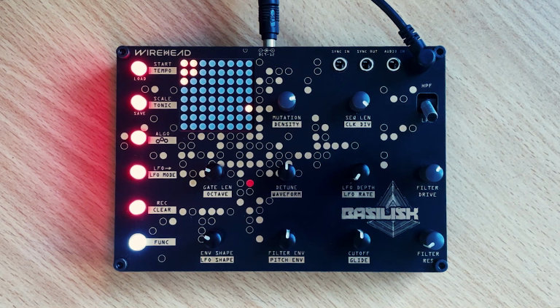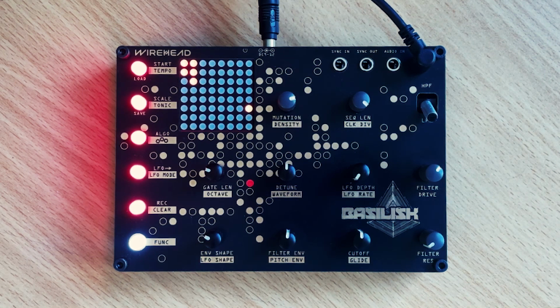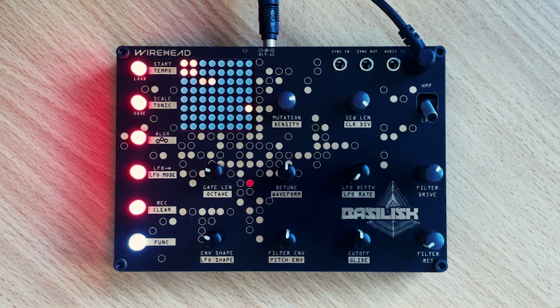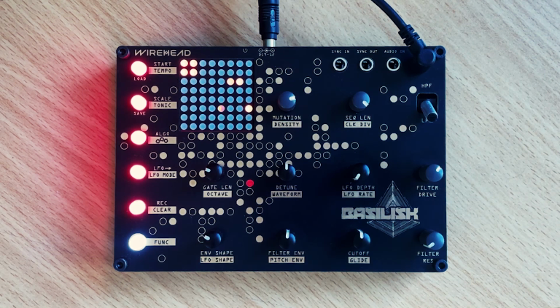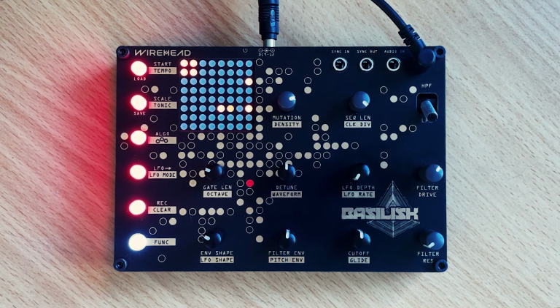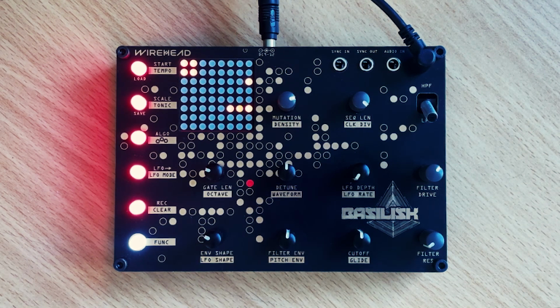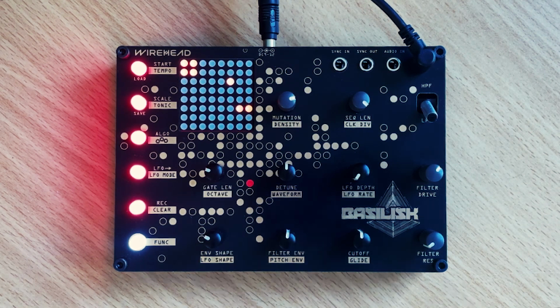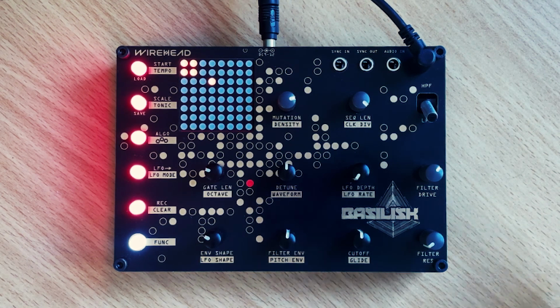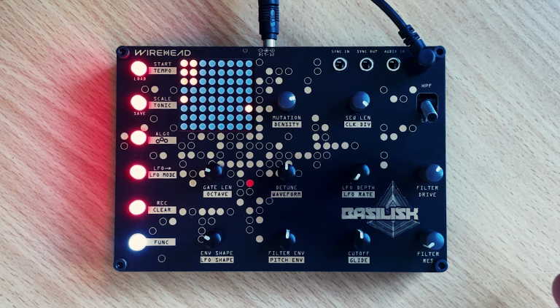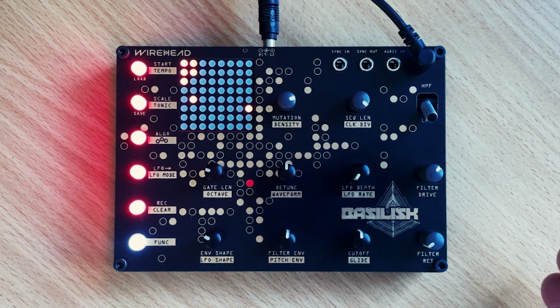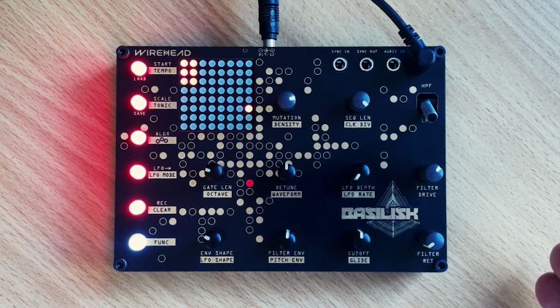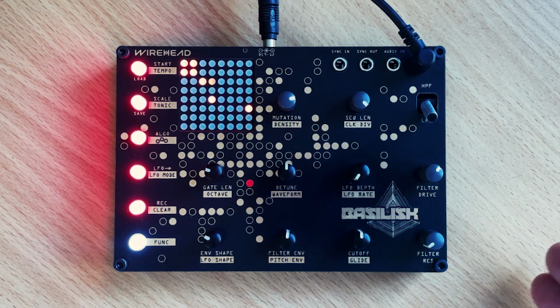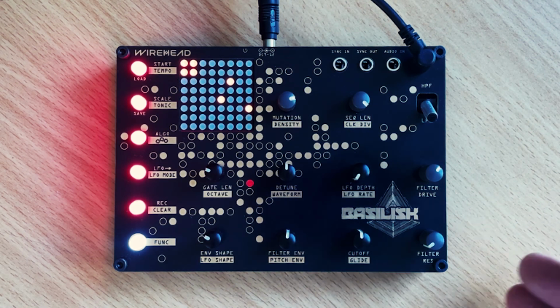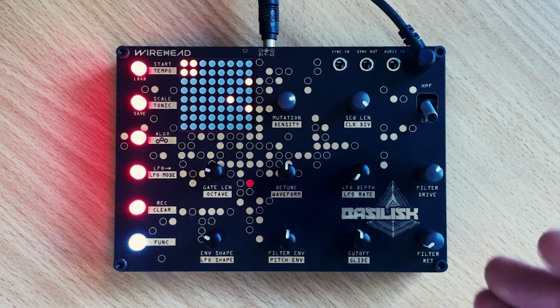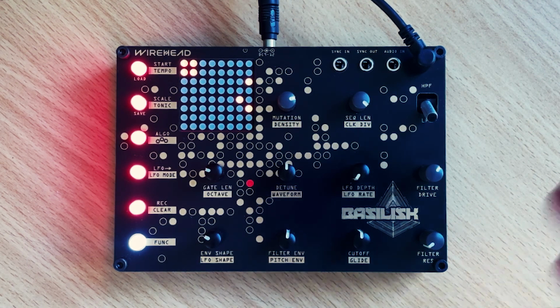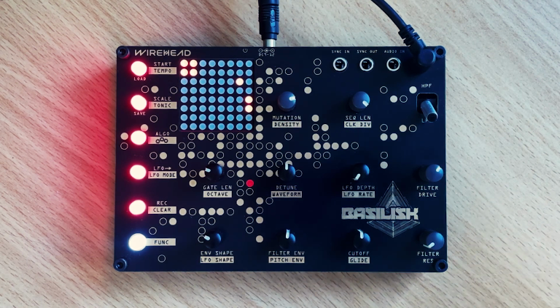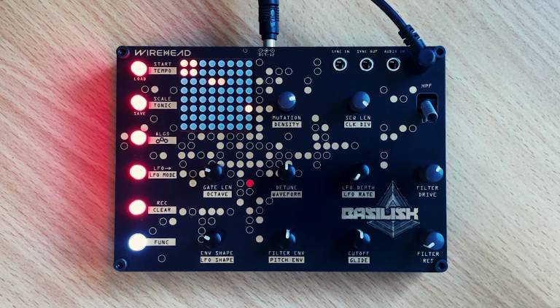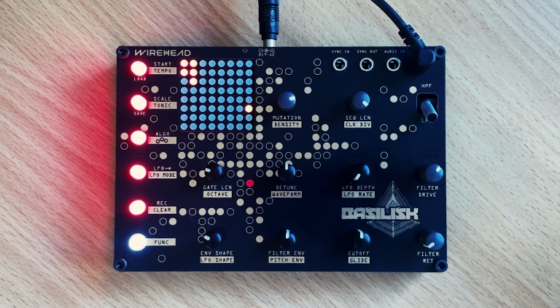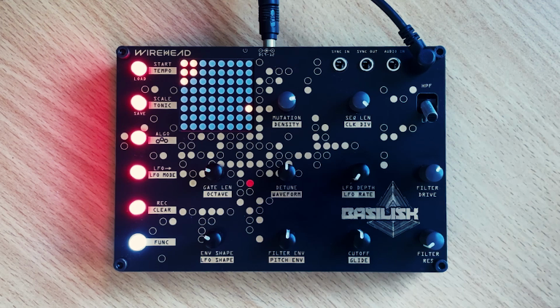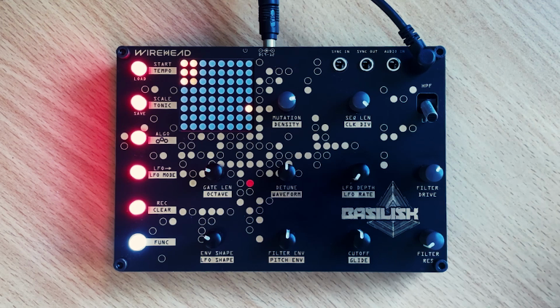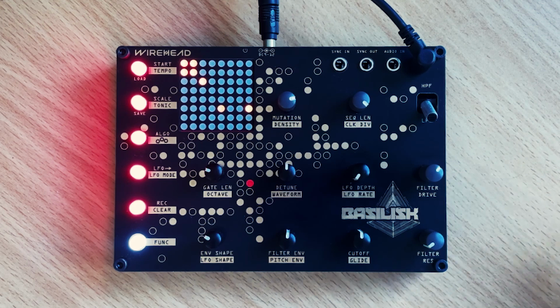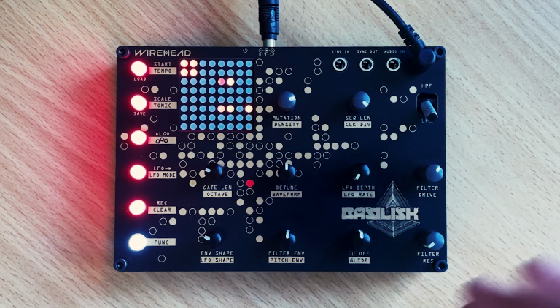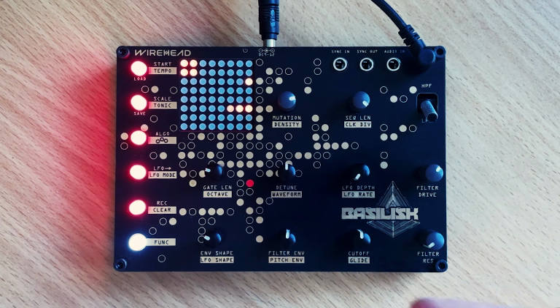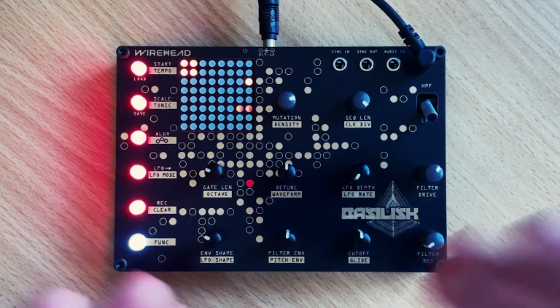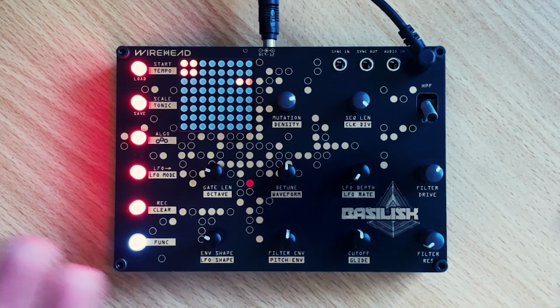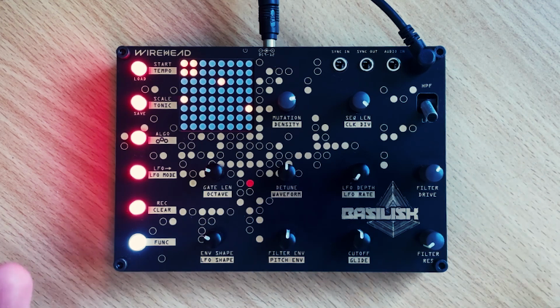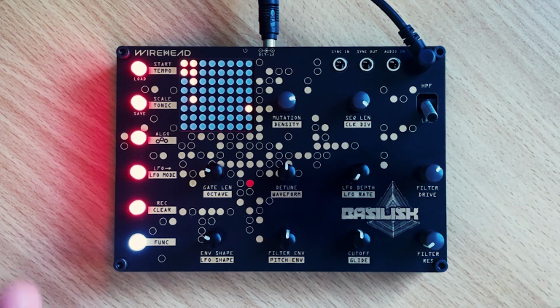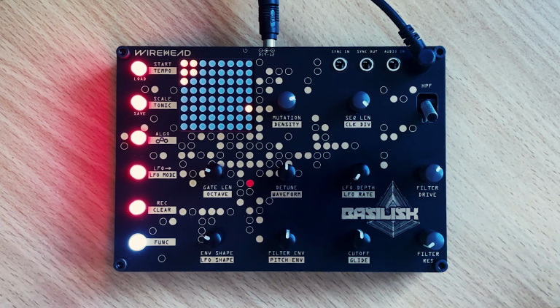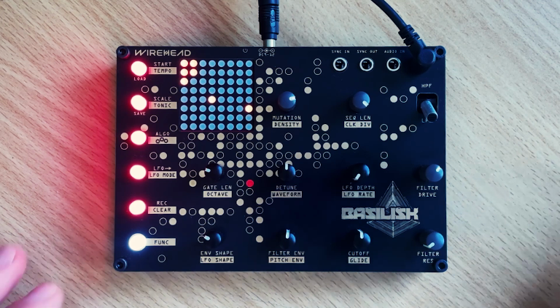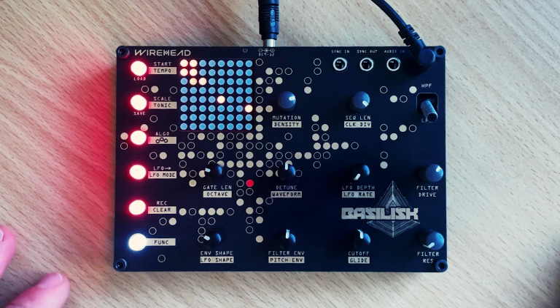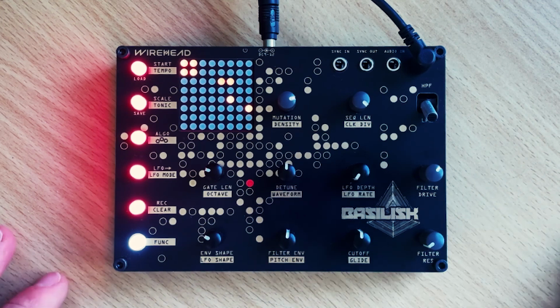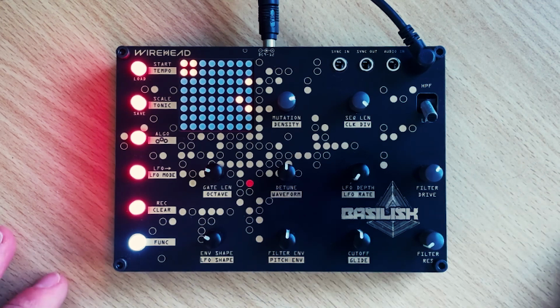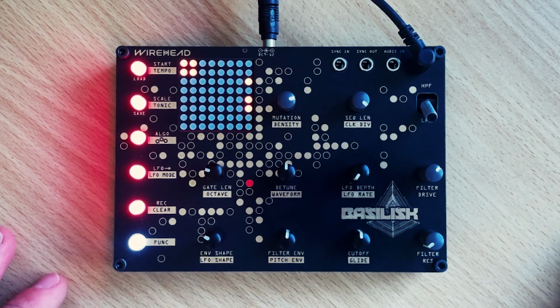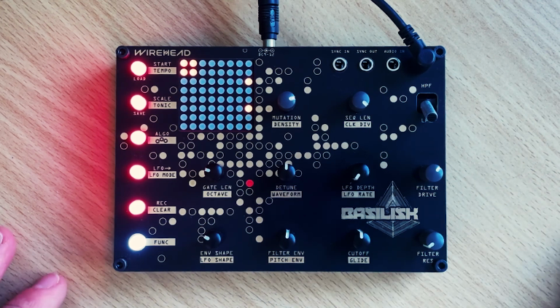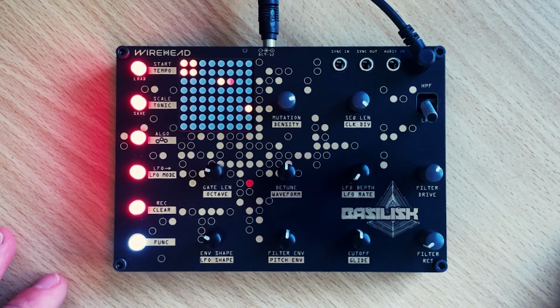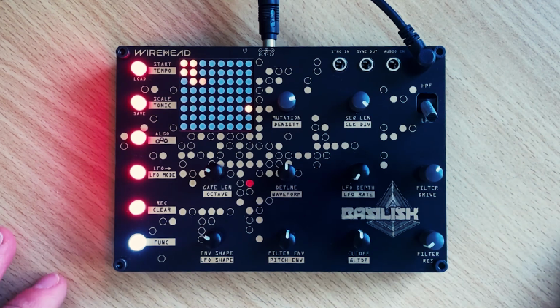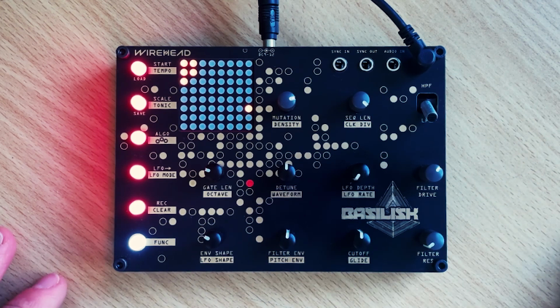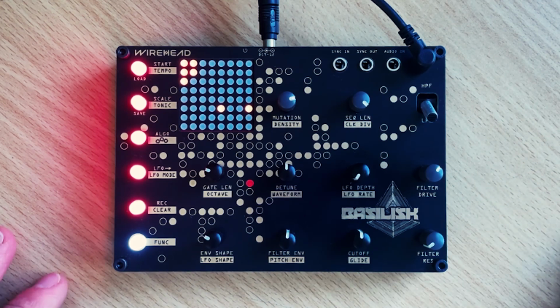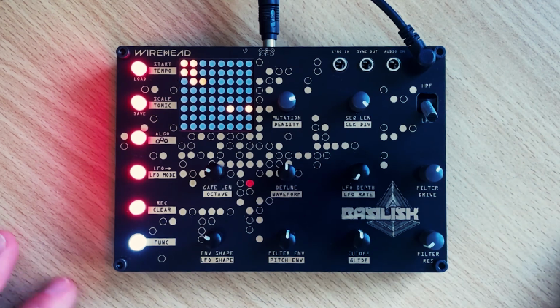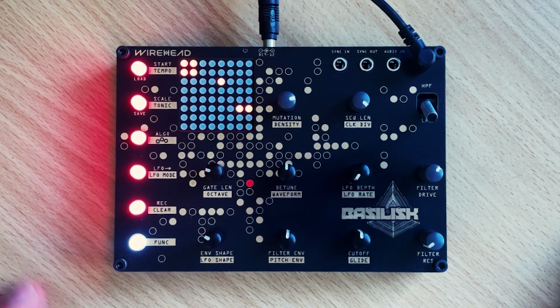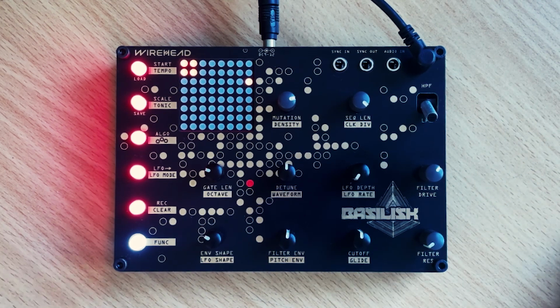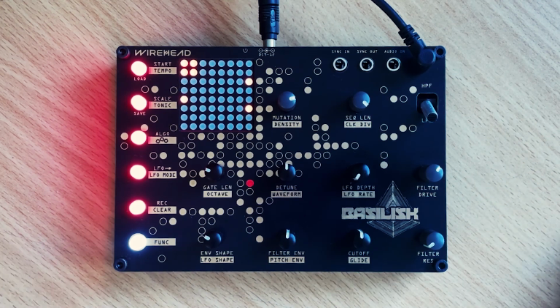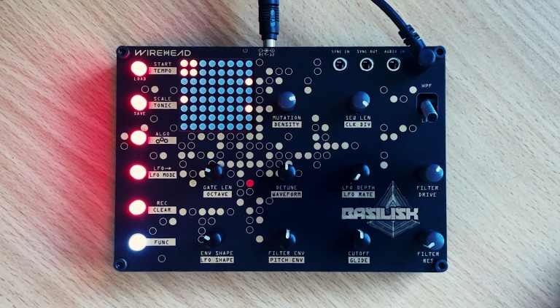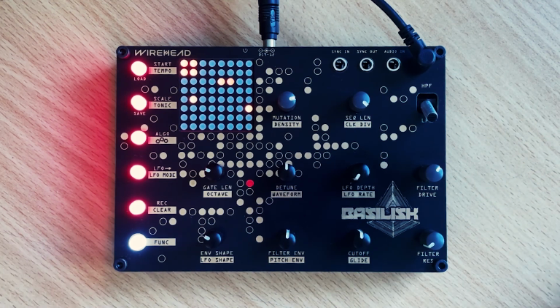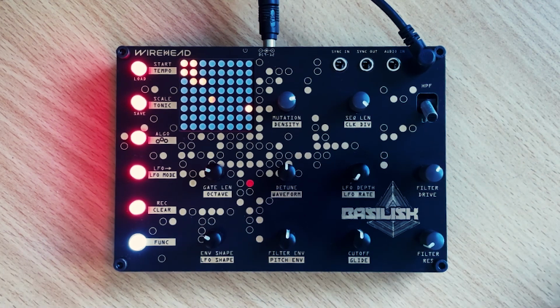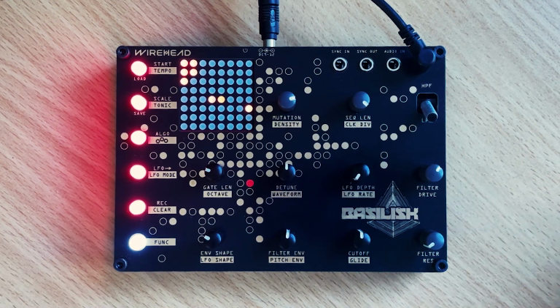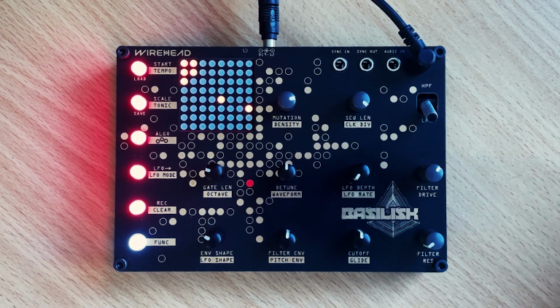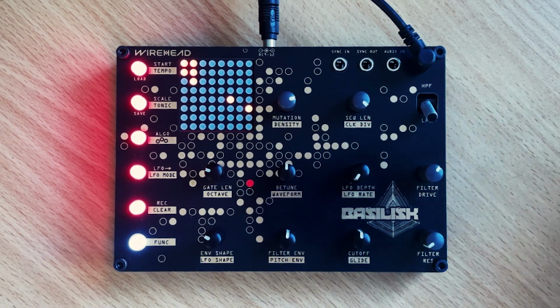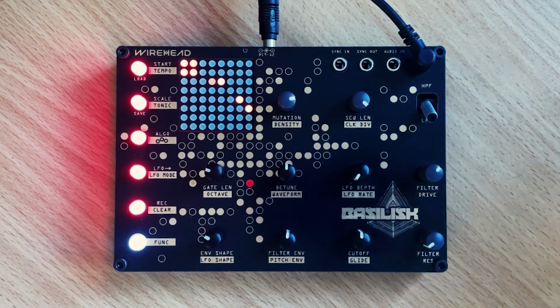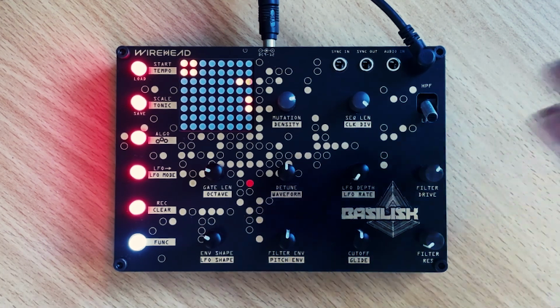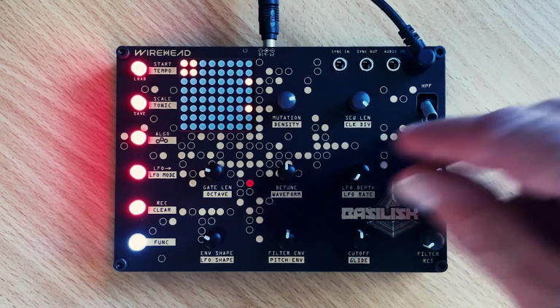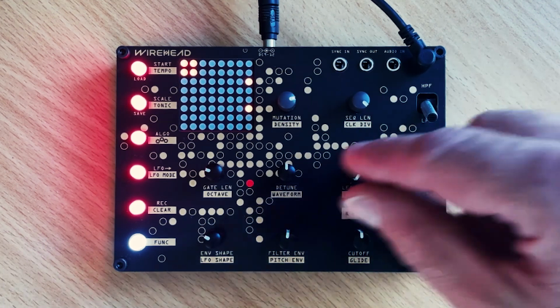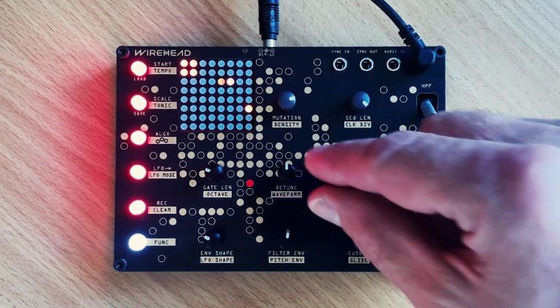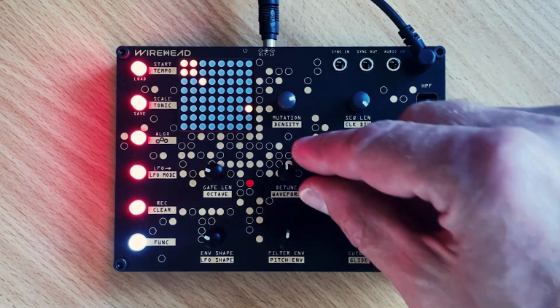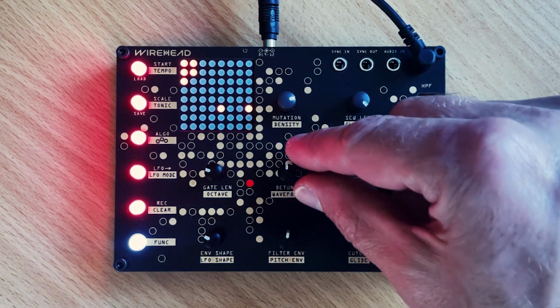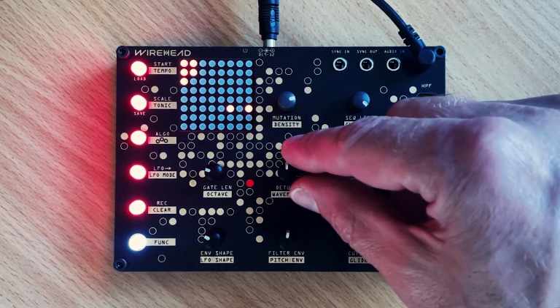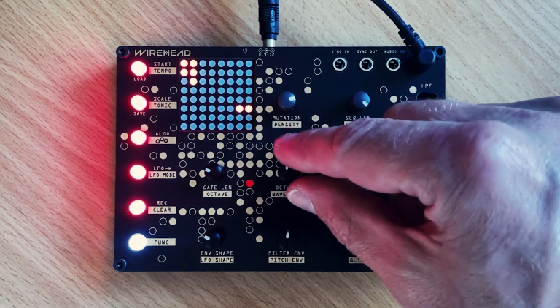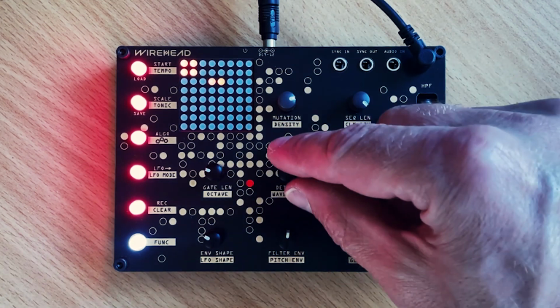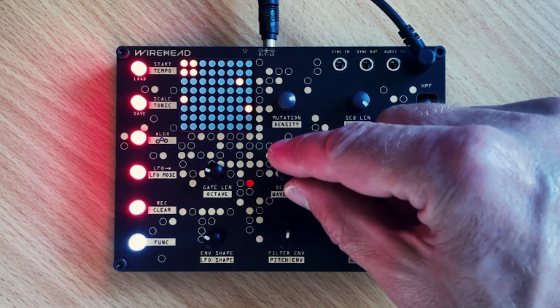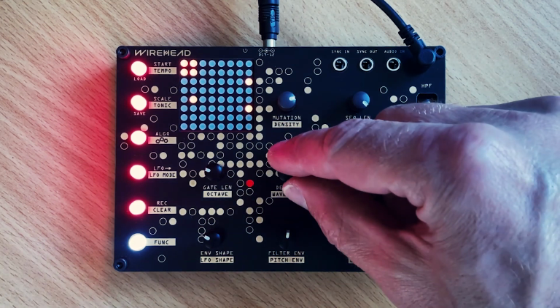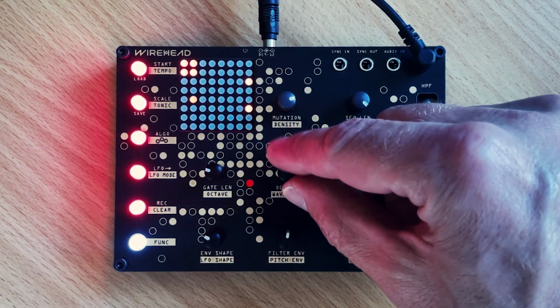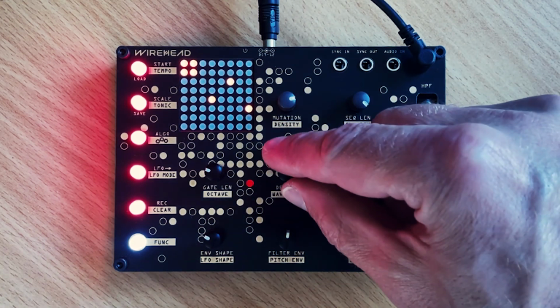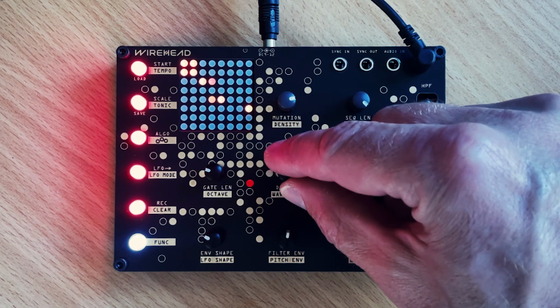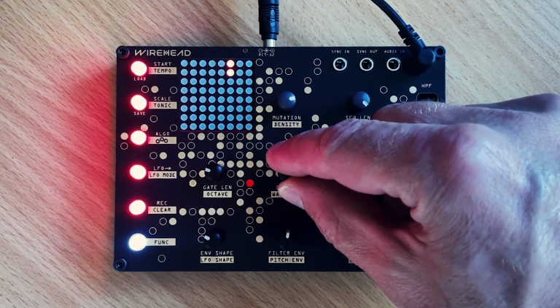We've just got the starting sequence, we've got no resonance — it's pretty vanilla. I'm going to dial up the detune a bit.